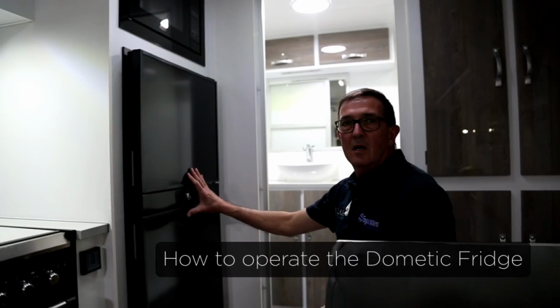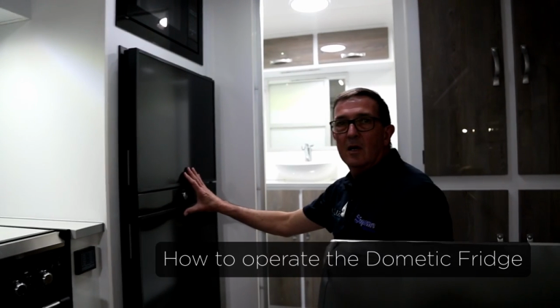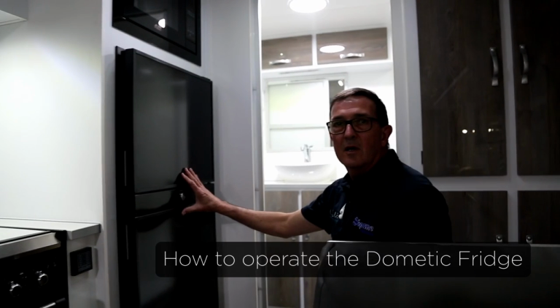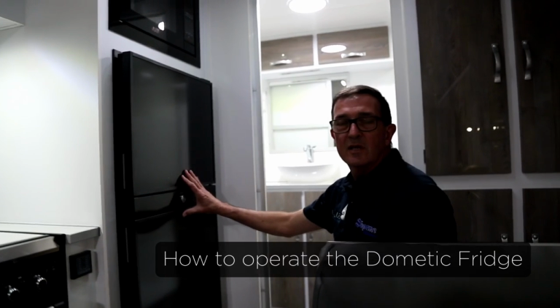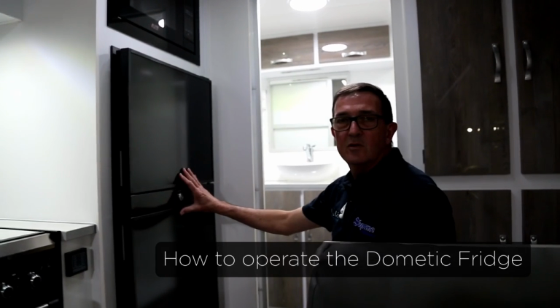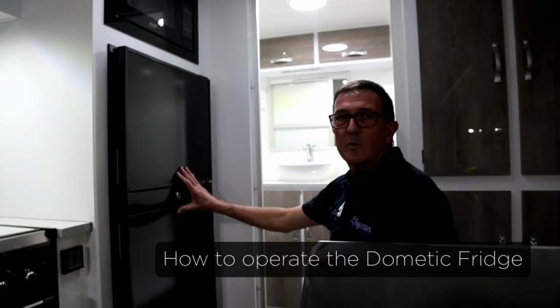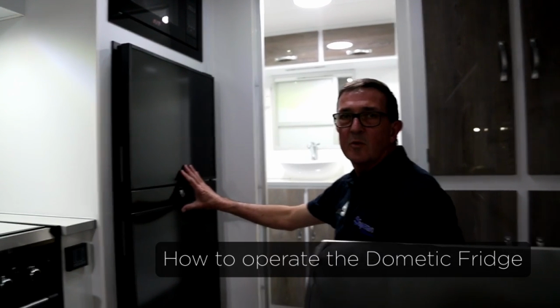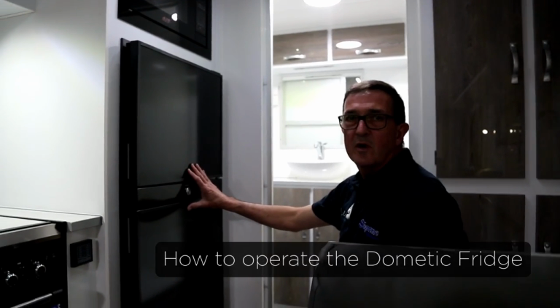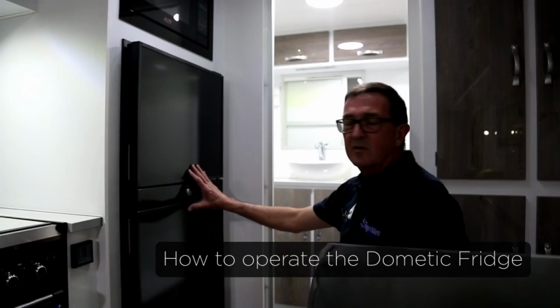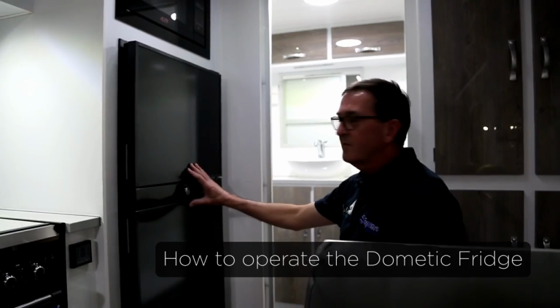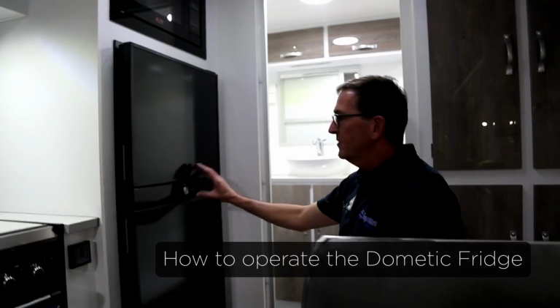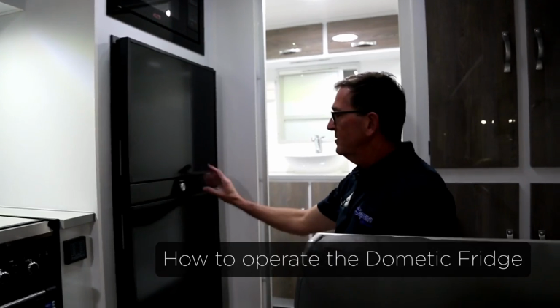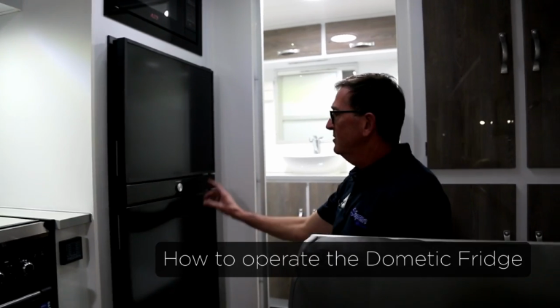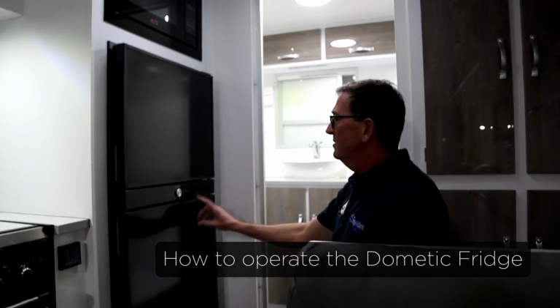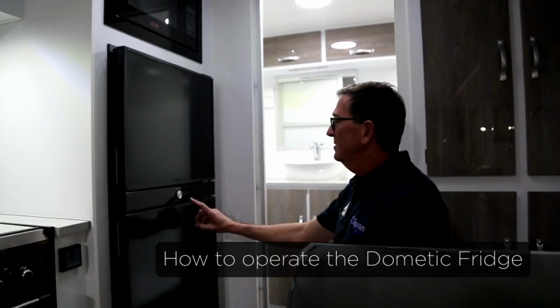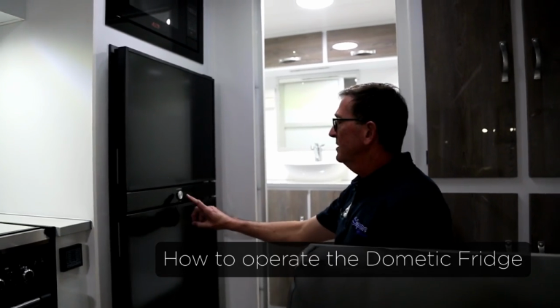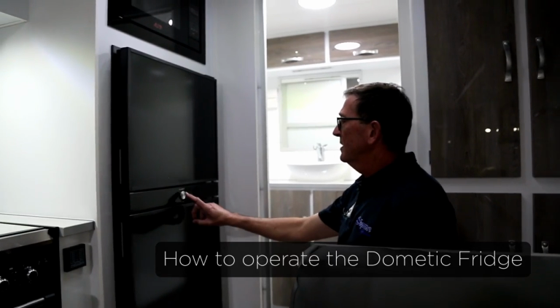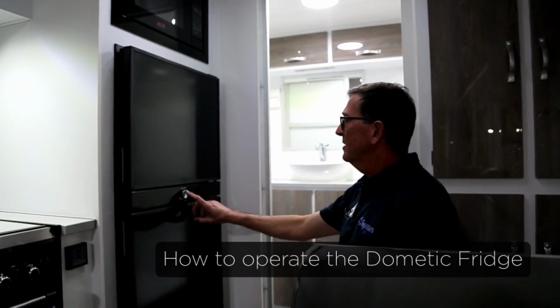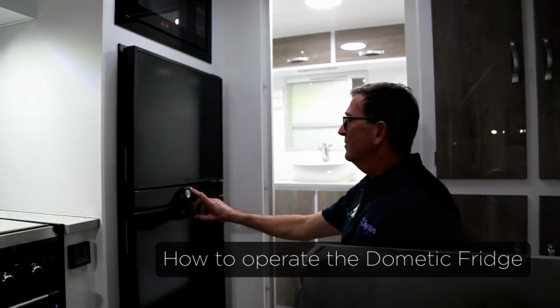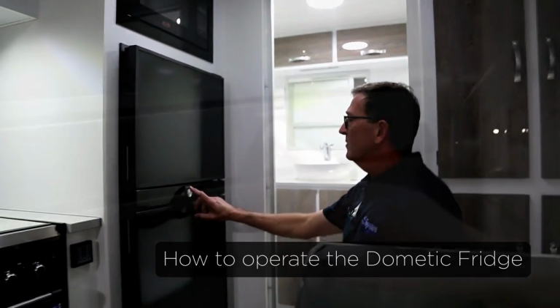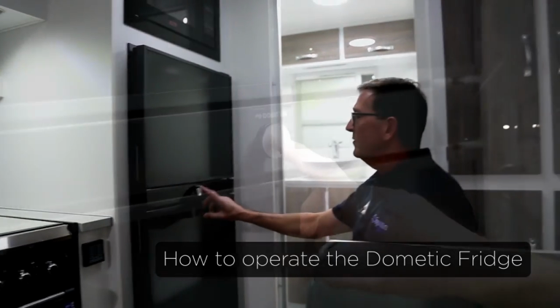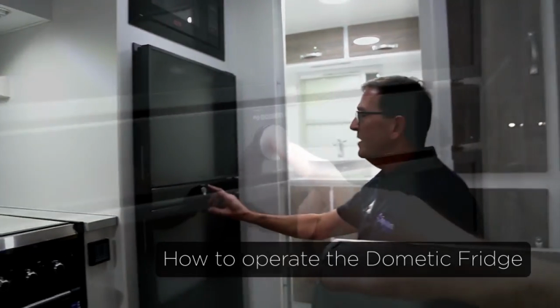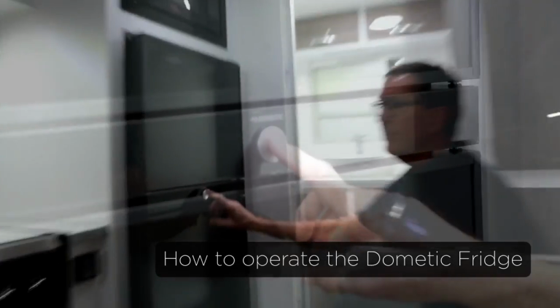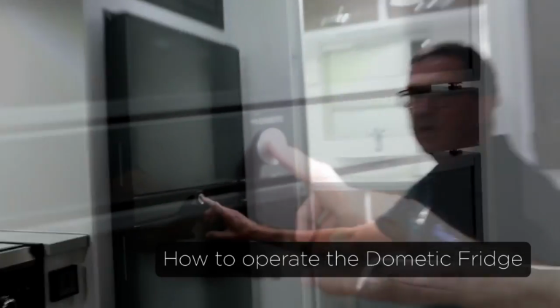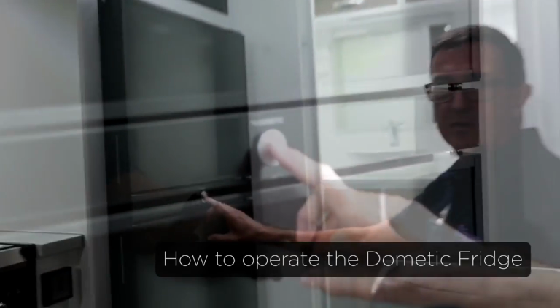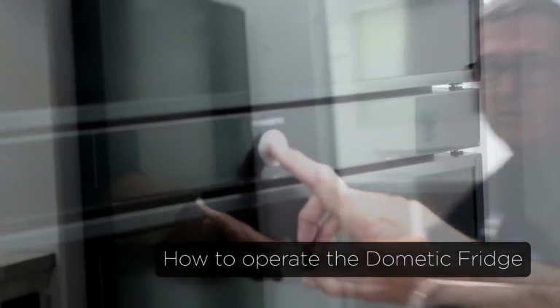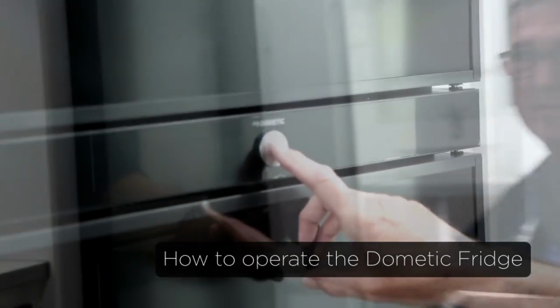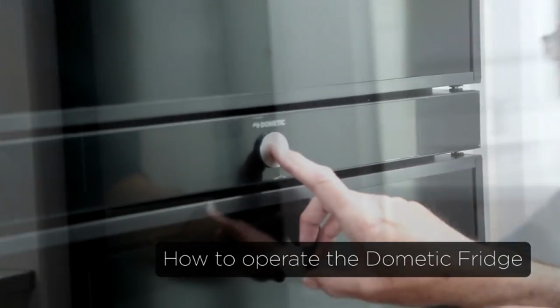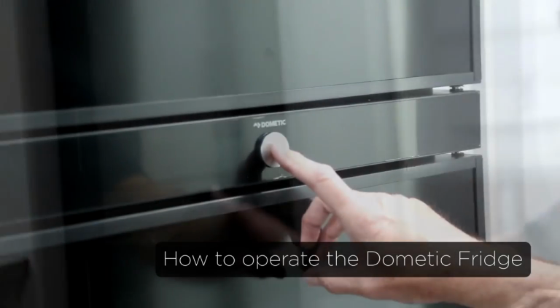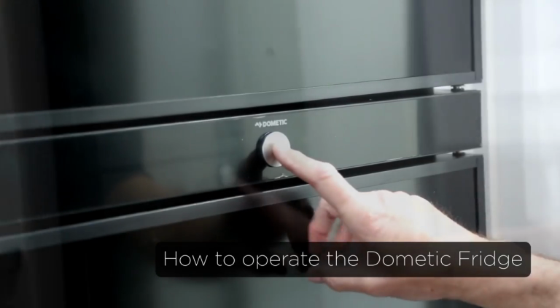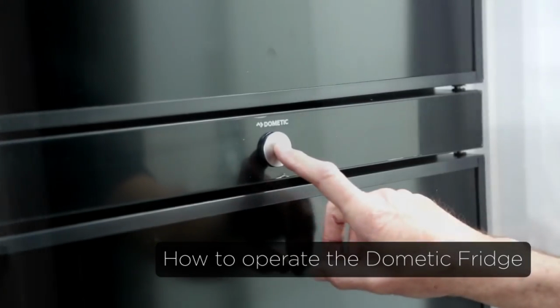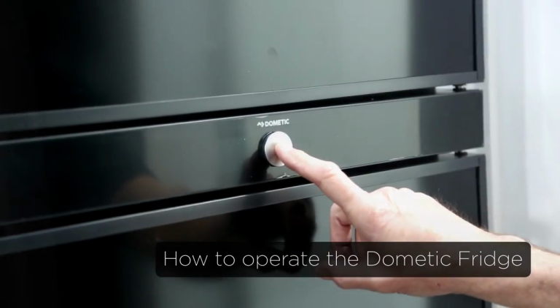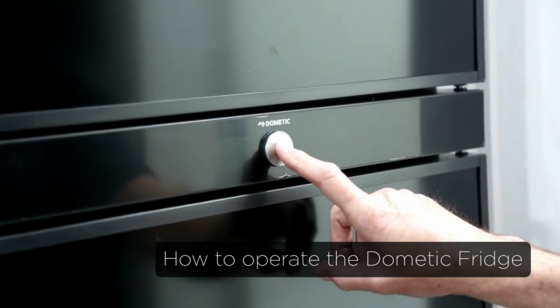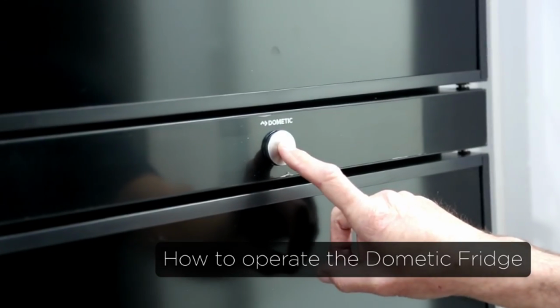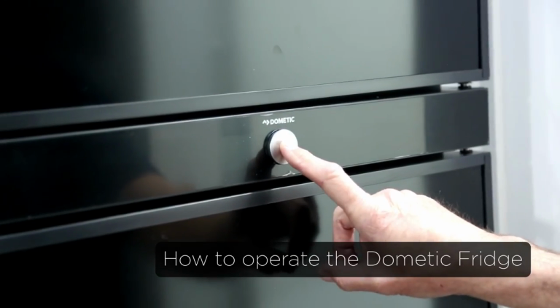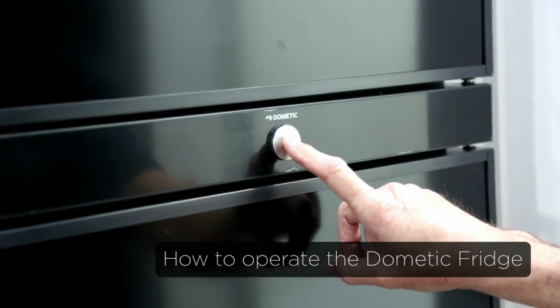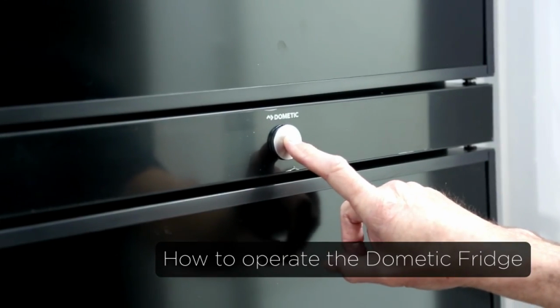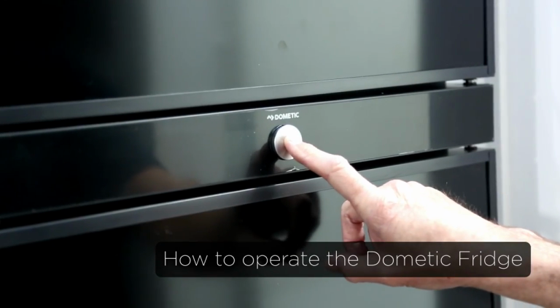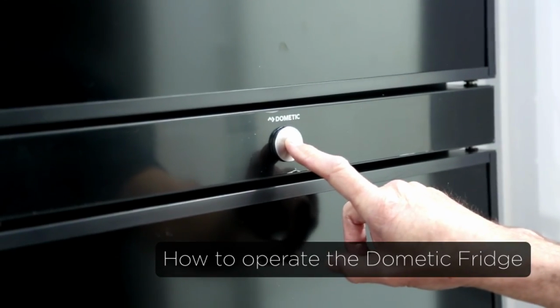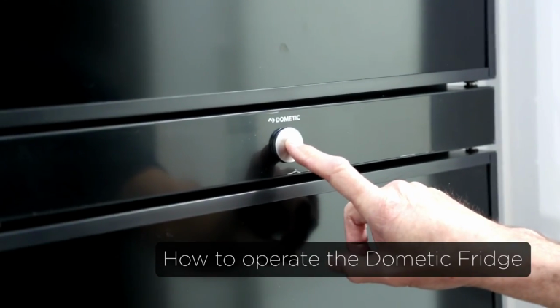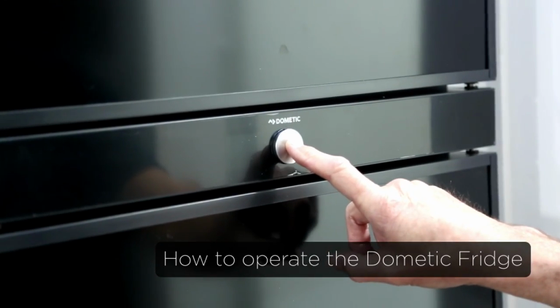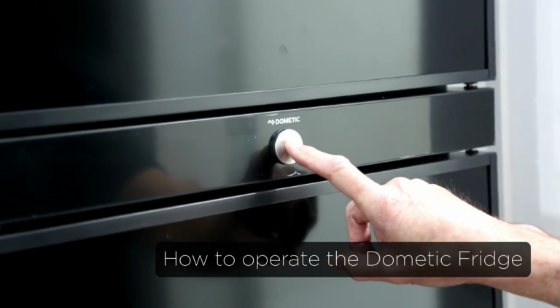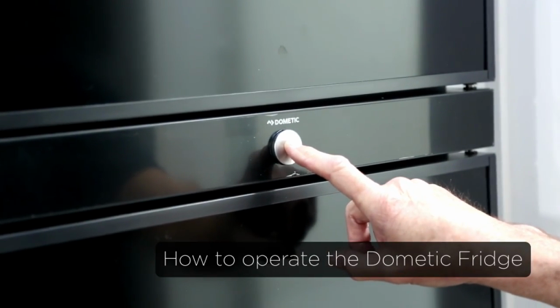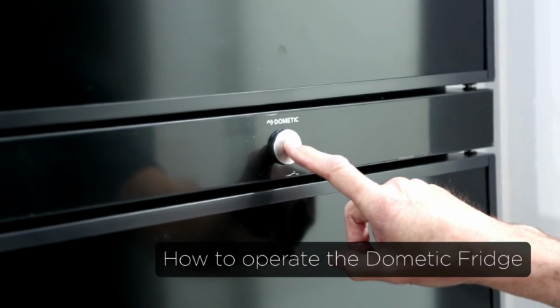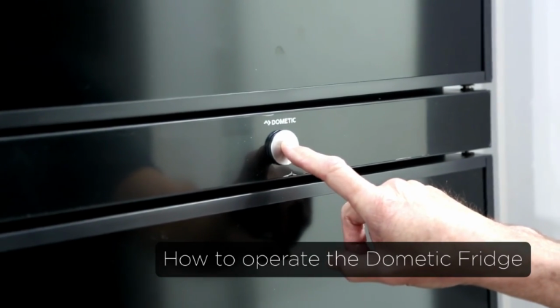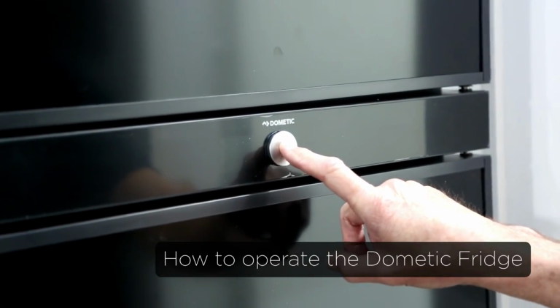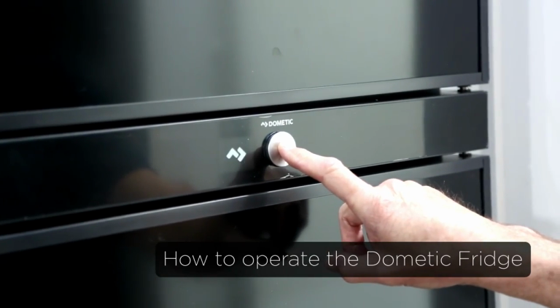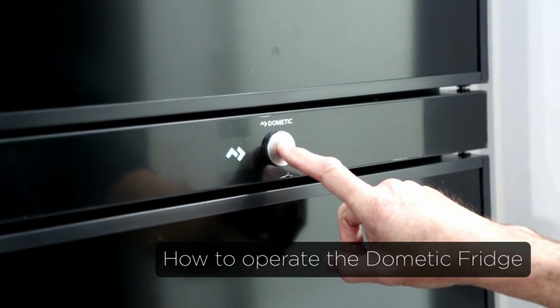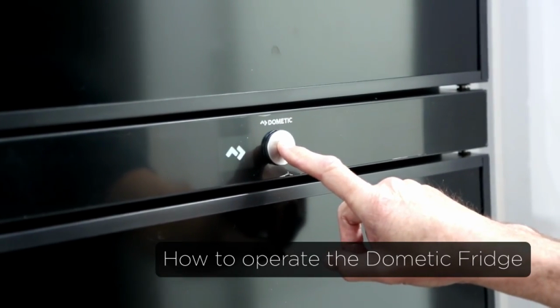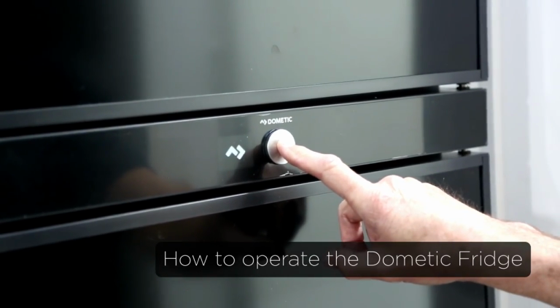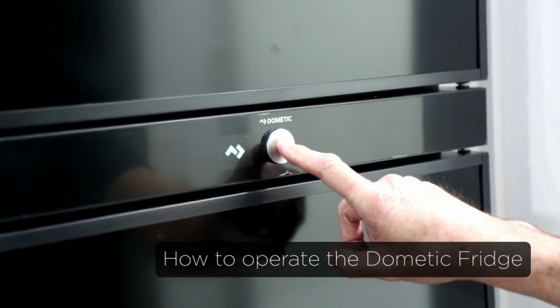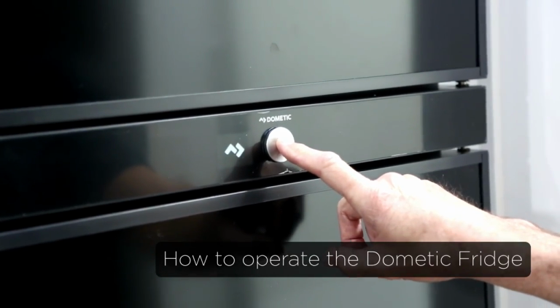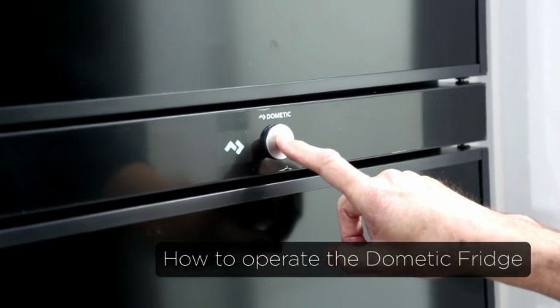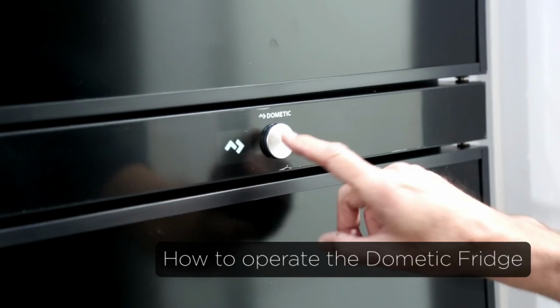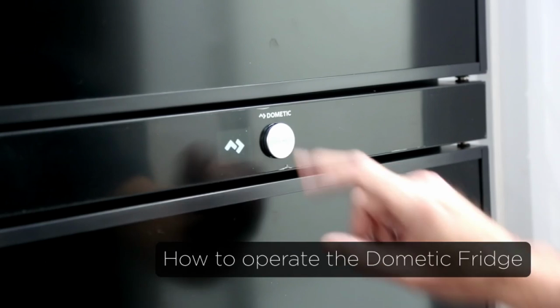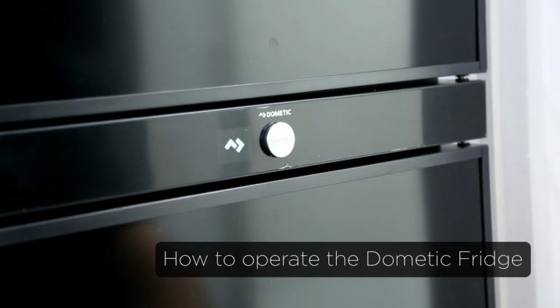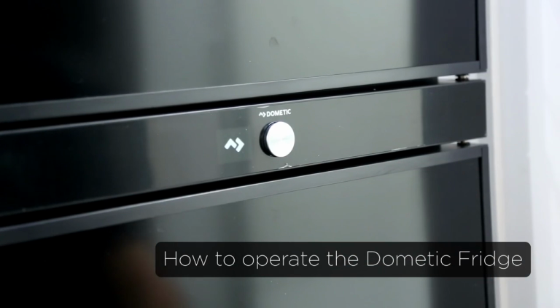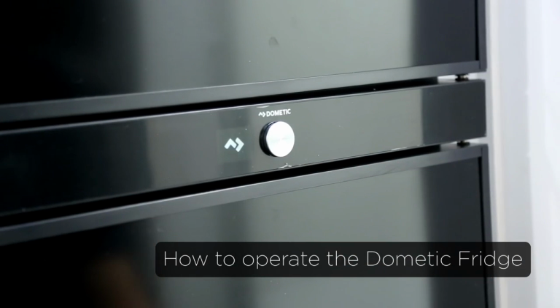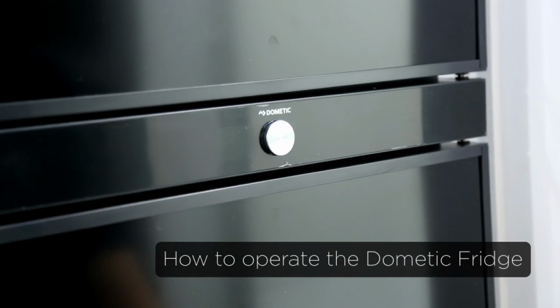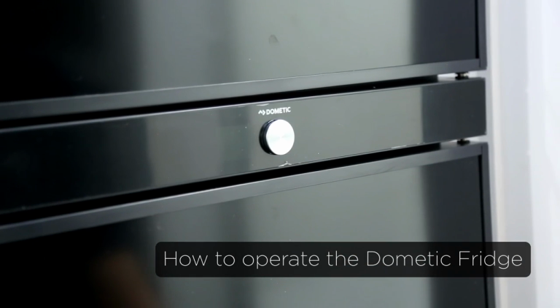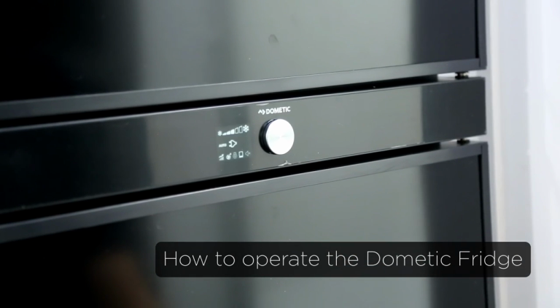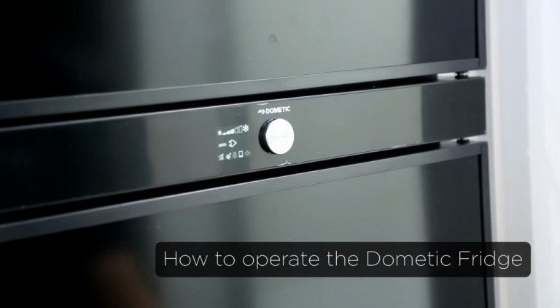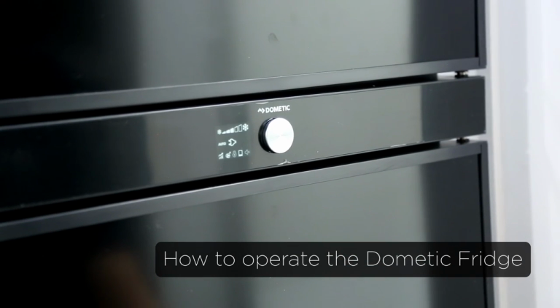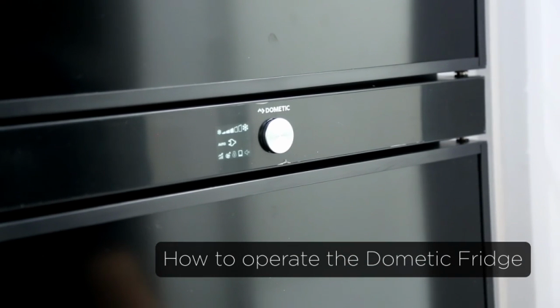To operate your fridge, there's a round button on the front. Press the button in and hold it, and that will switch it on.